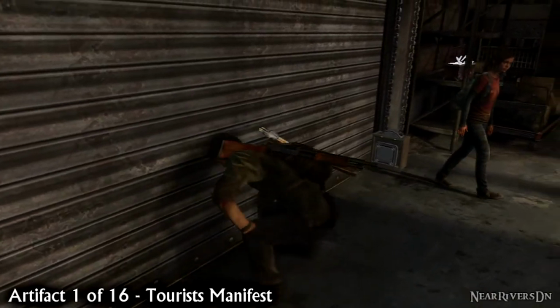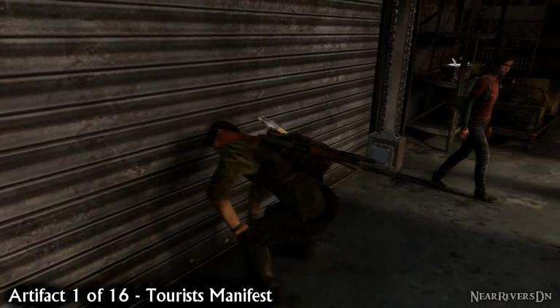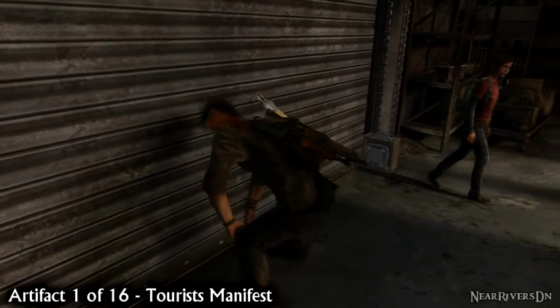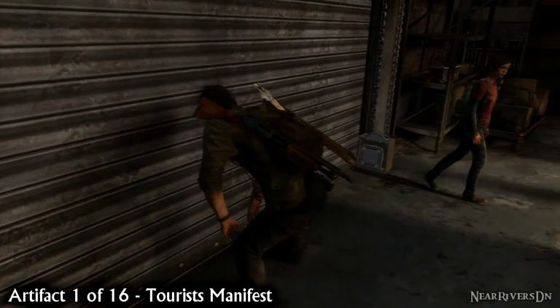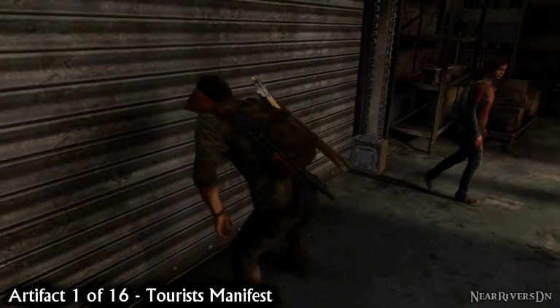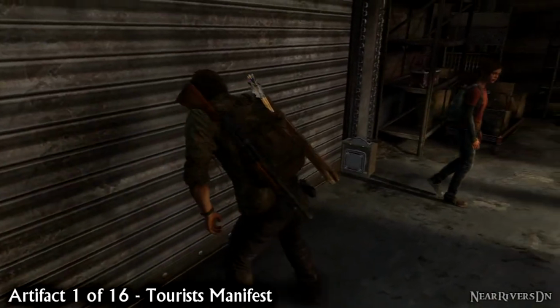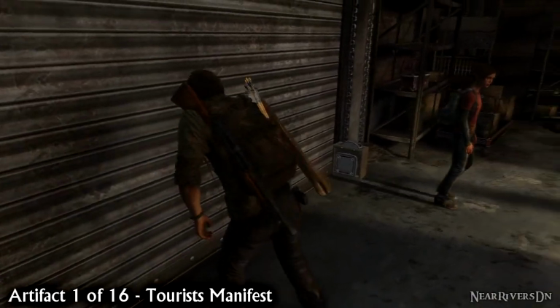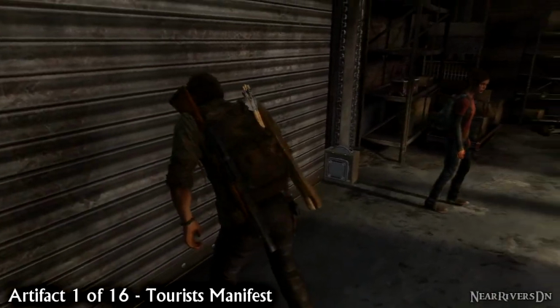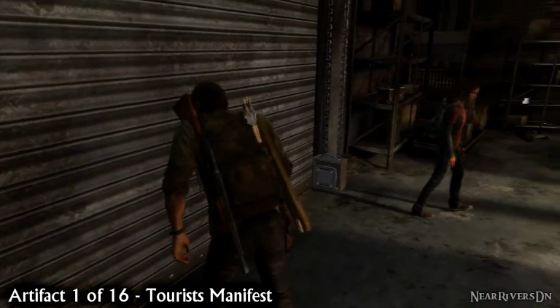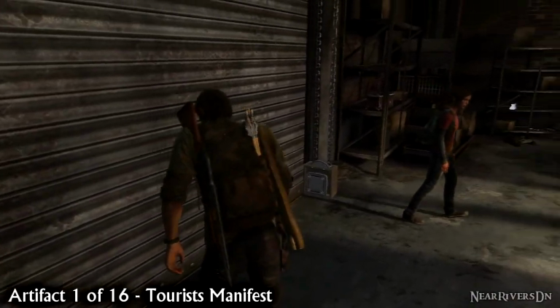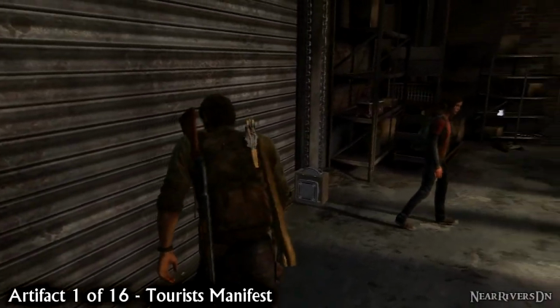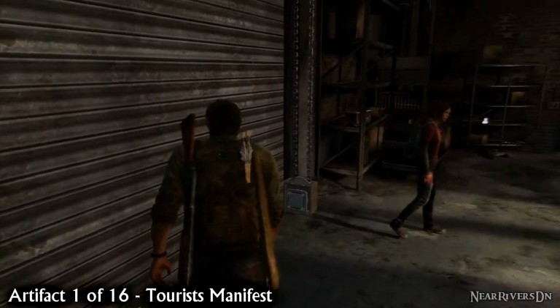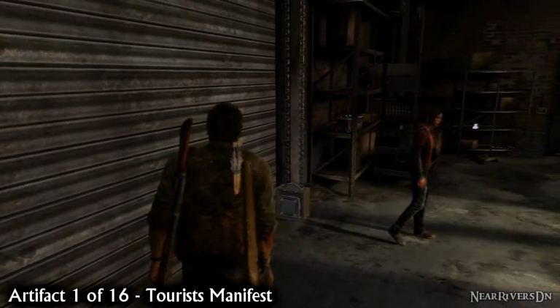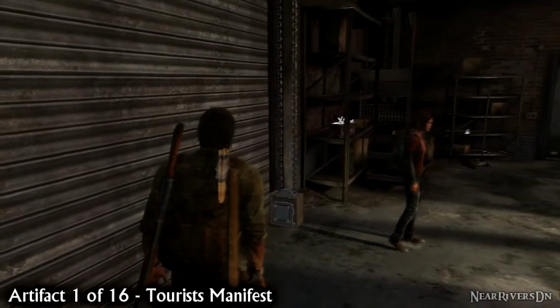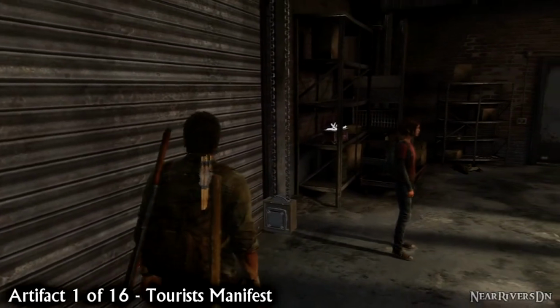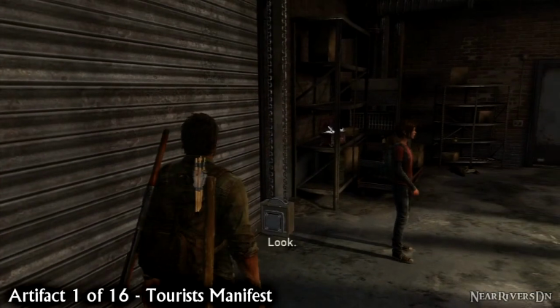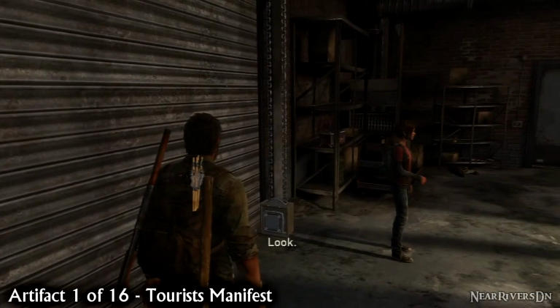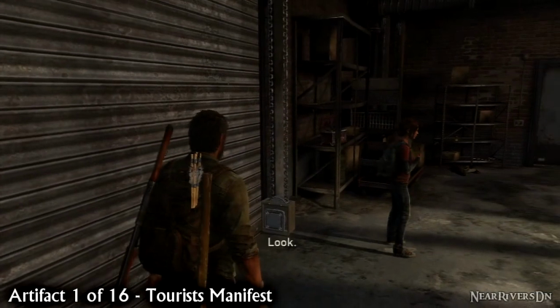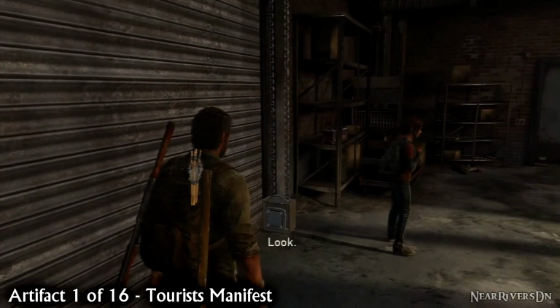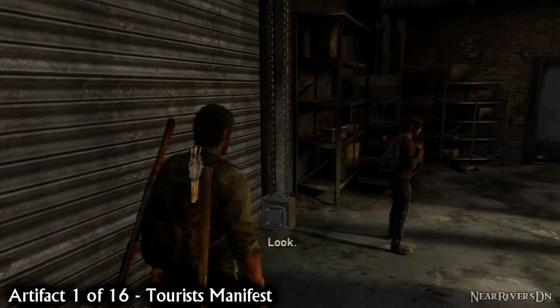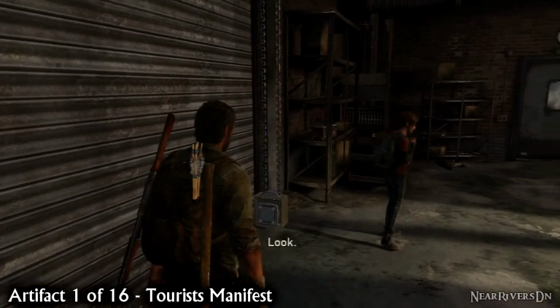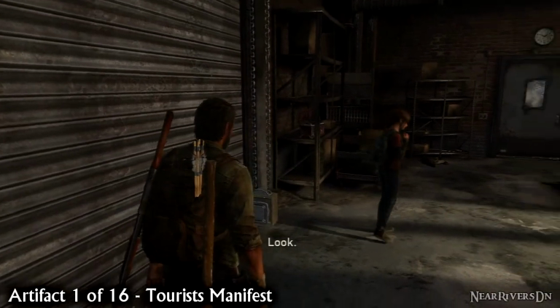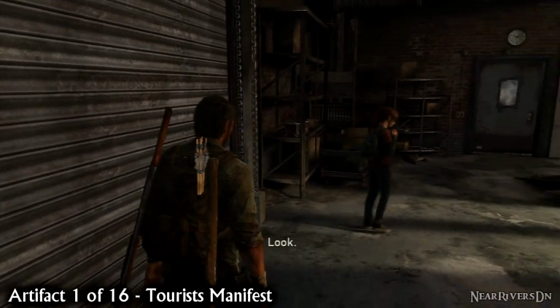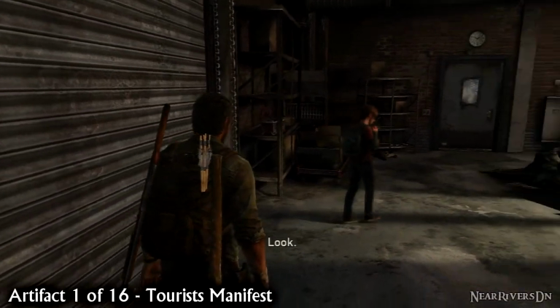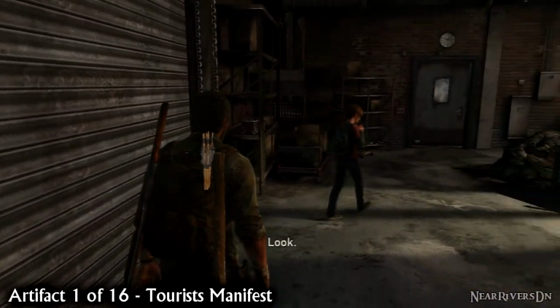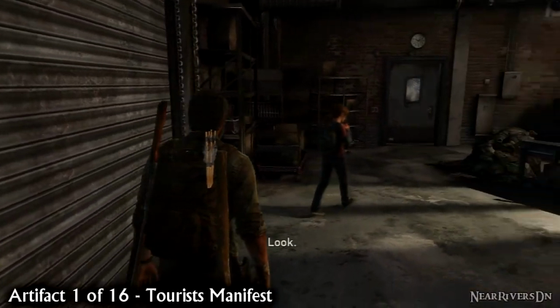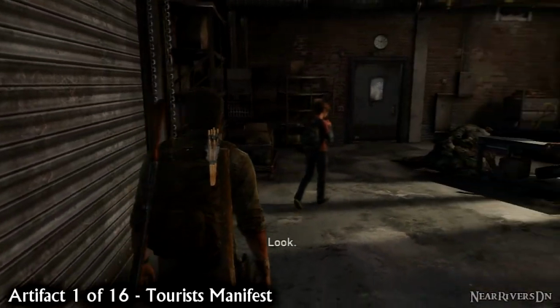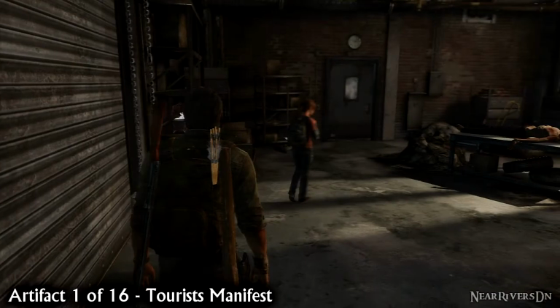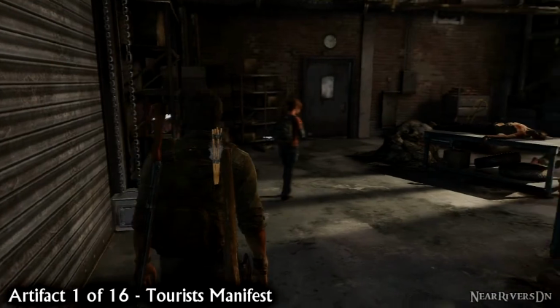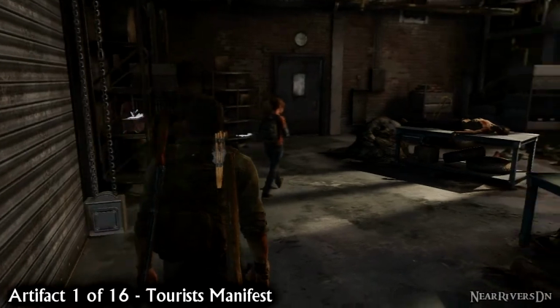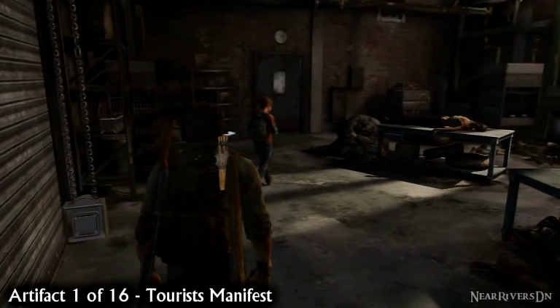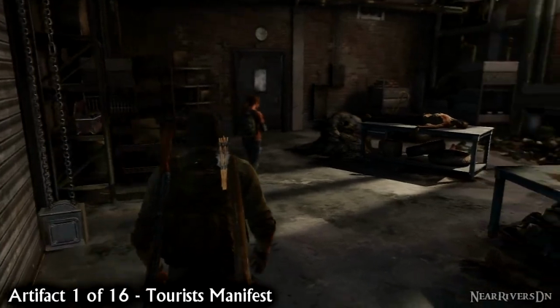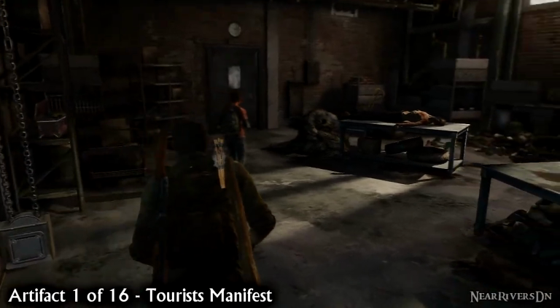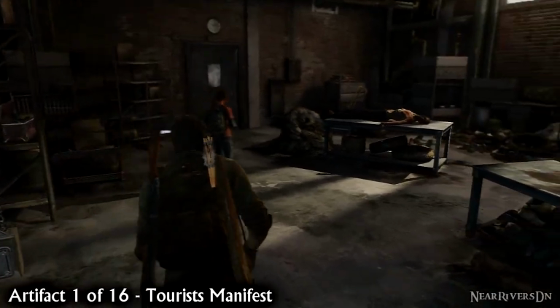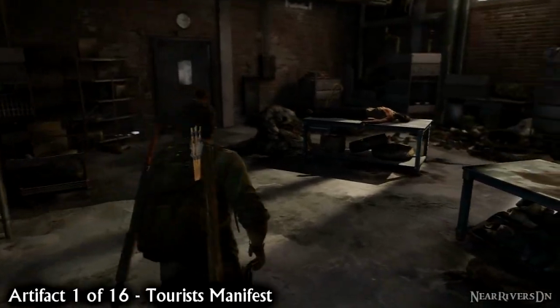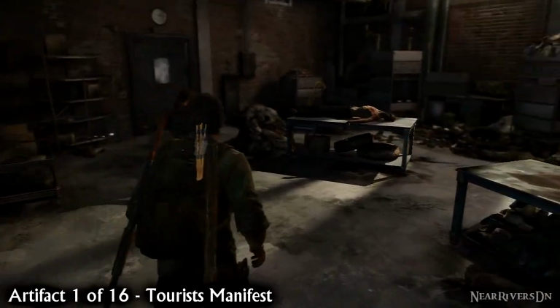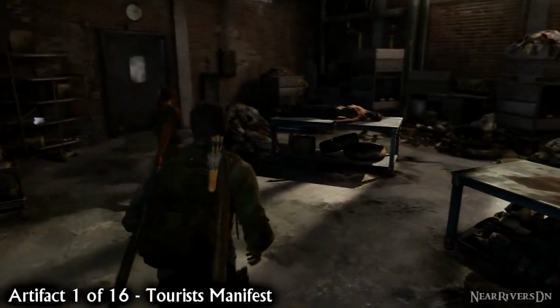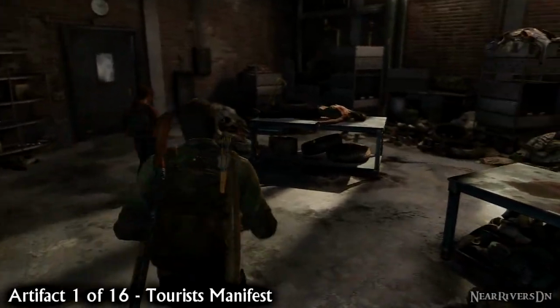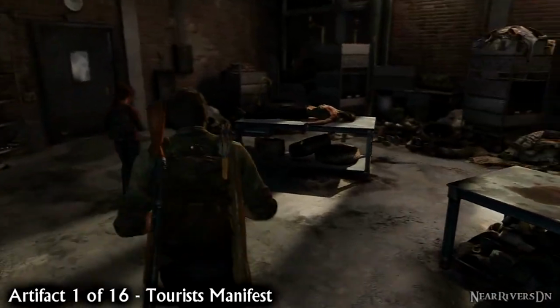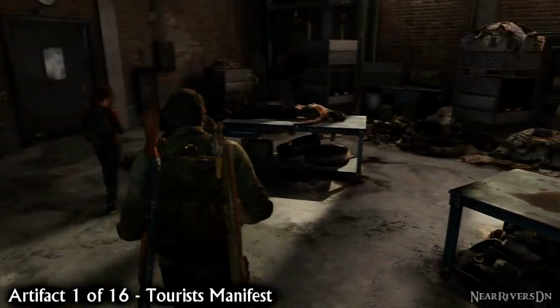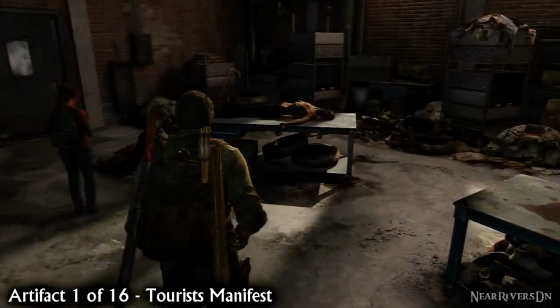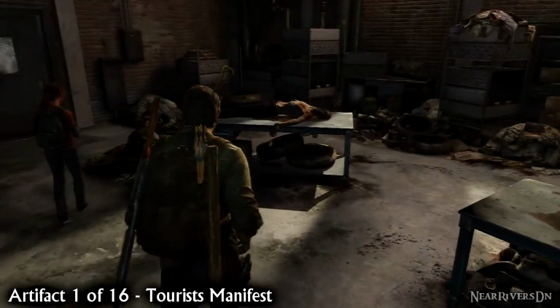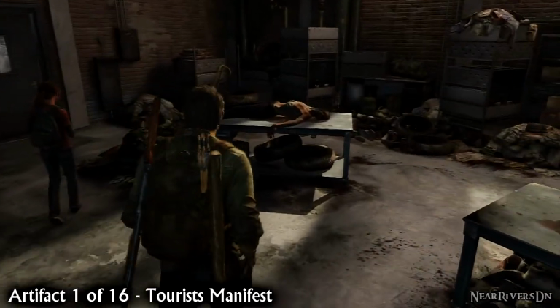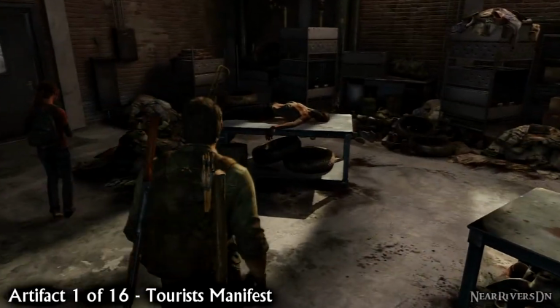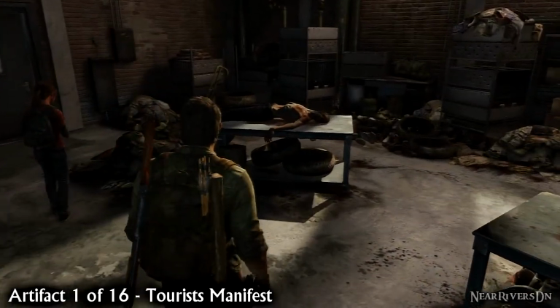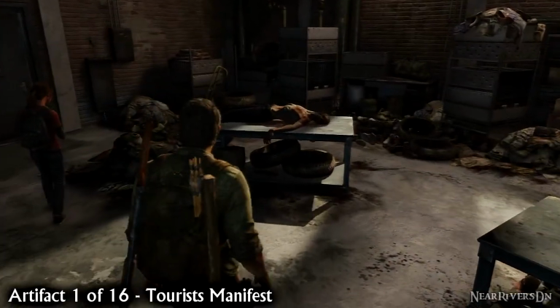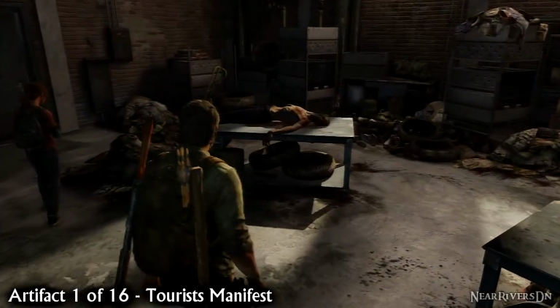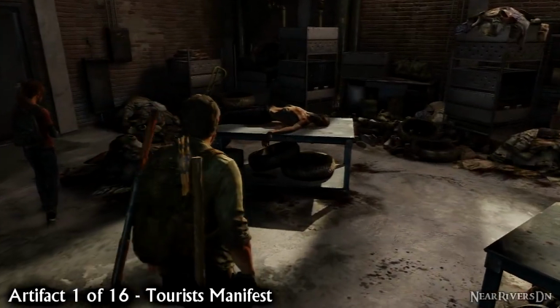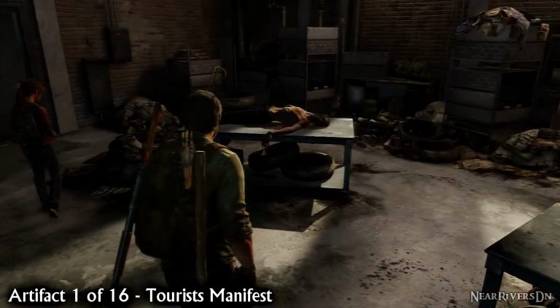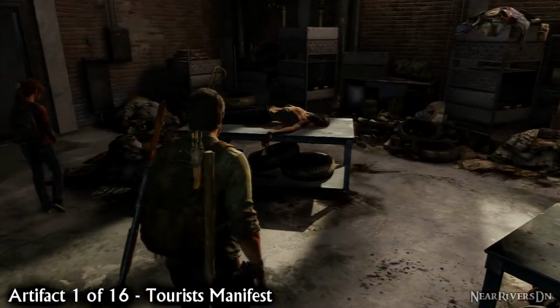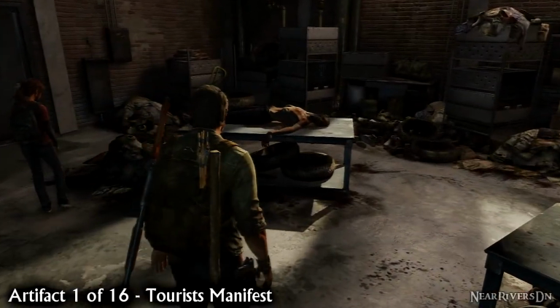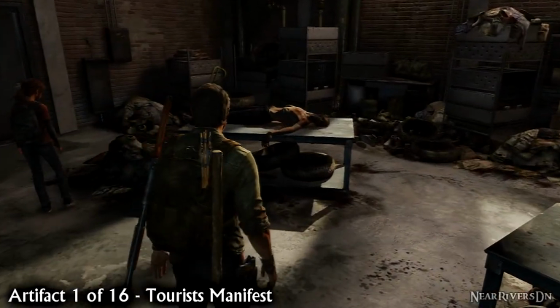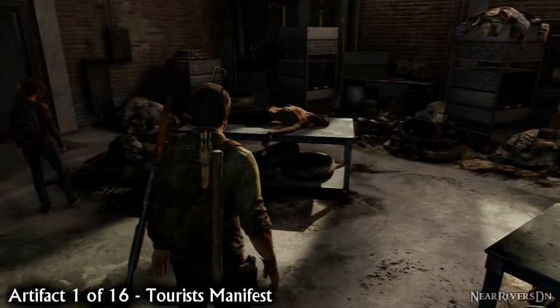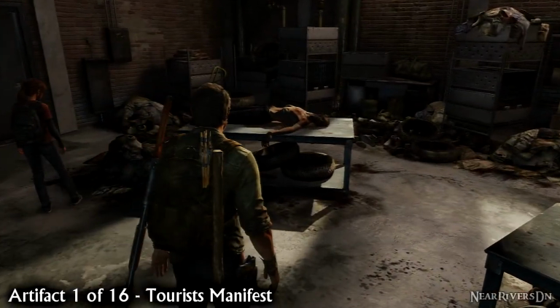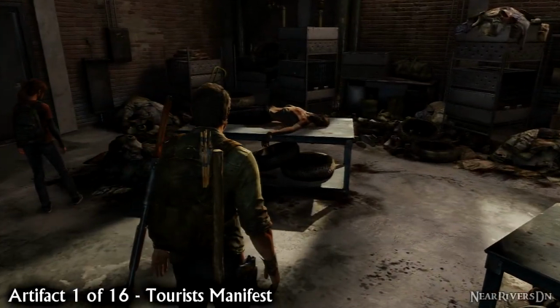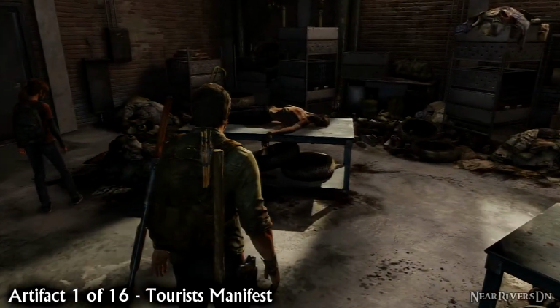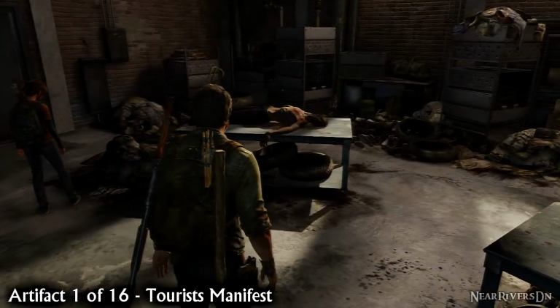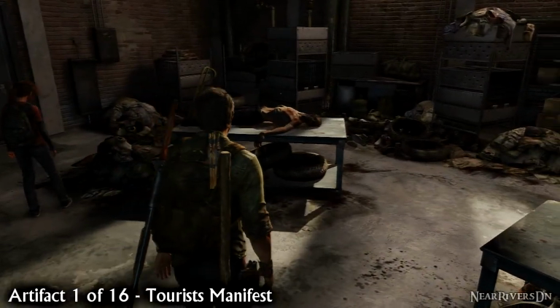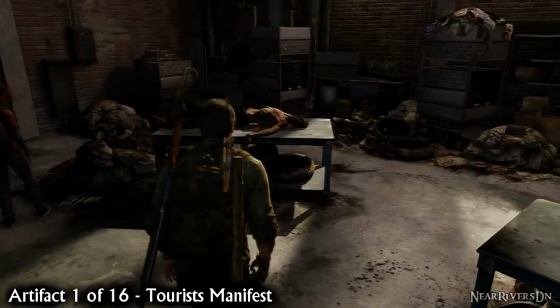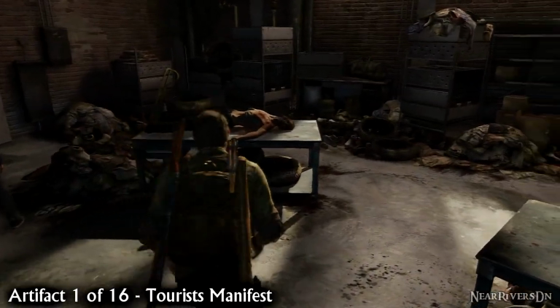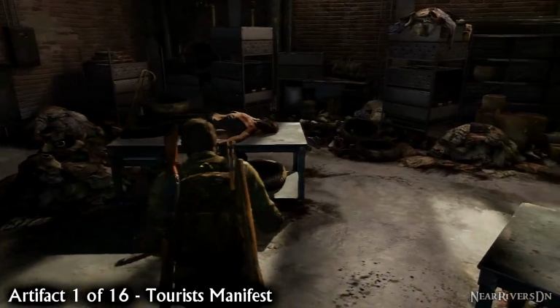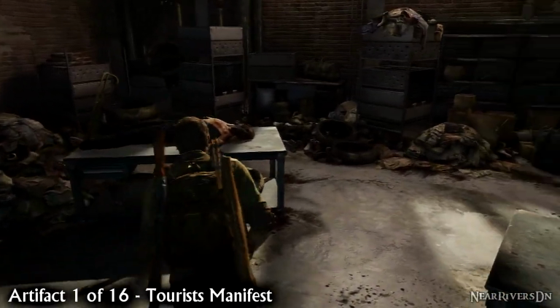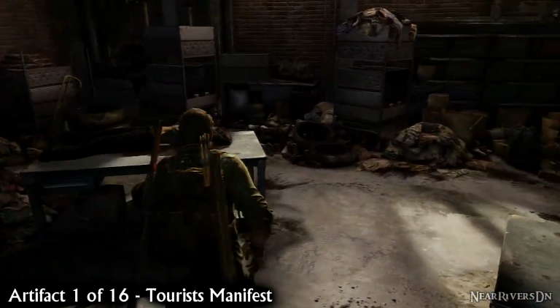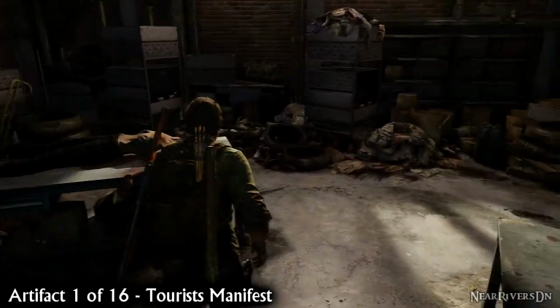Beat down the Hunters who attacked you at the start of the level and go through the garage door. Inside and to the right is the Tourist's Manifest.